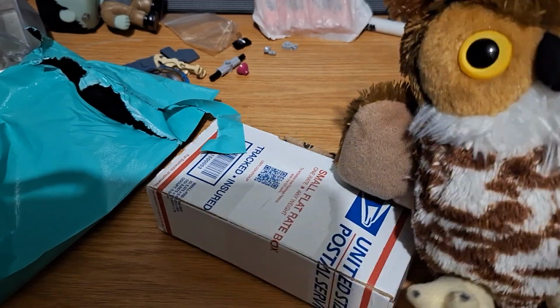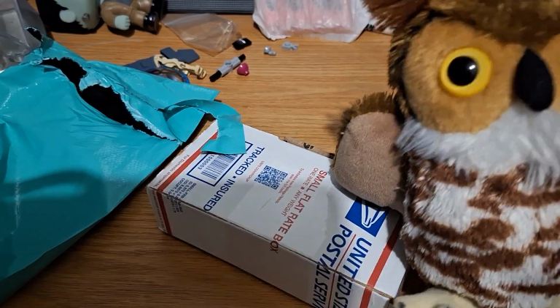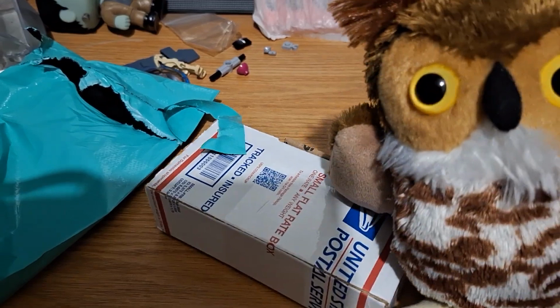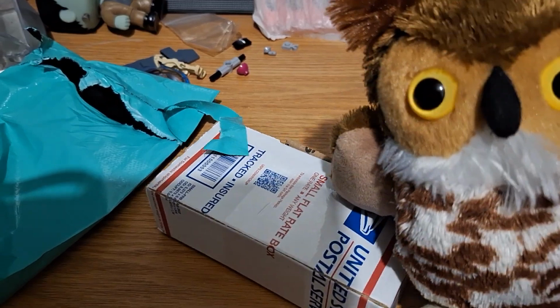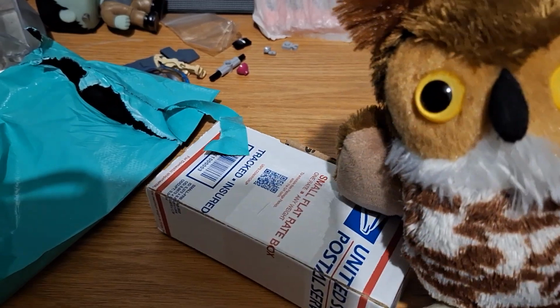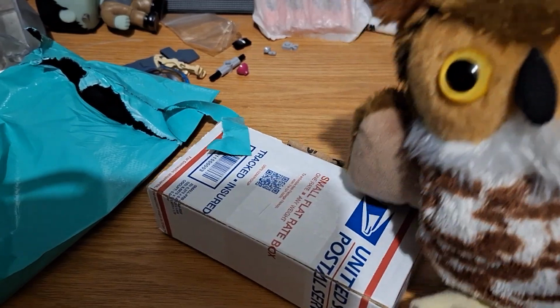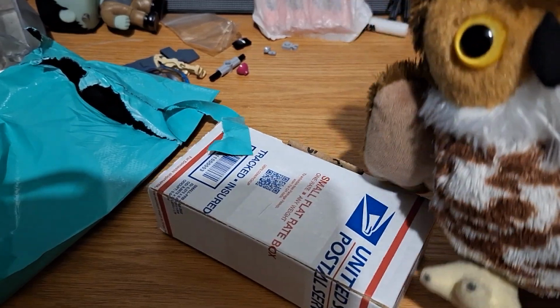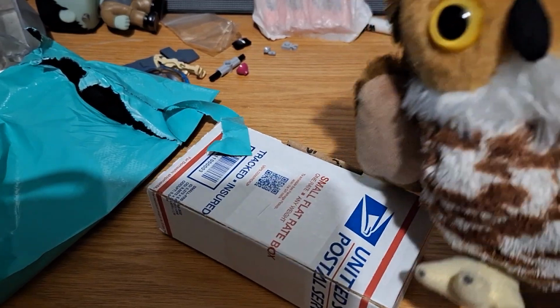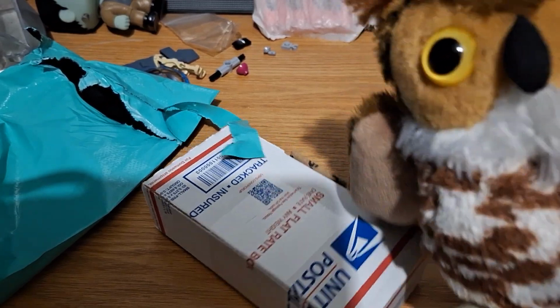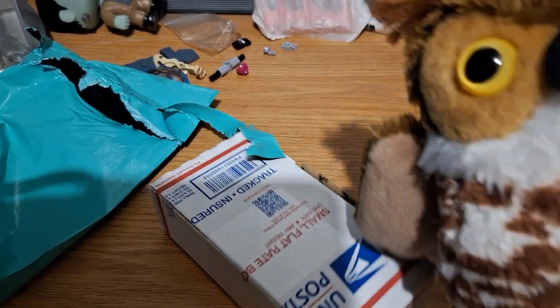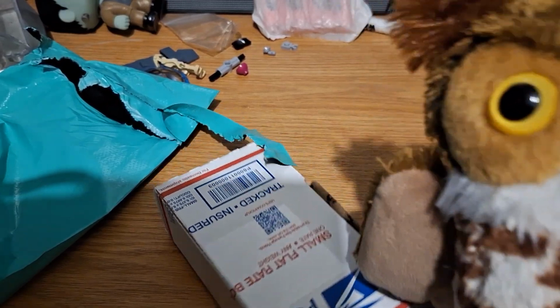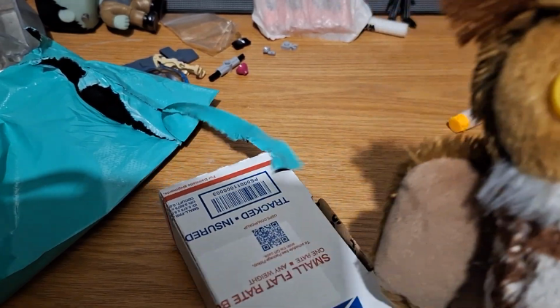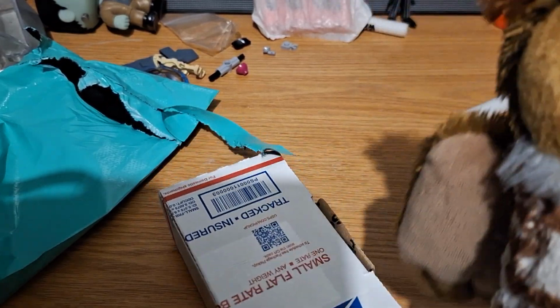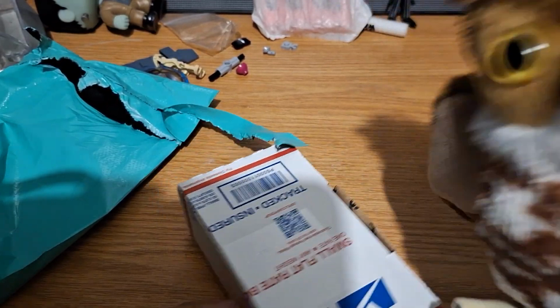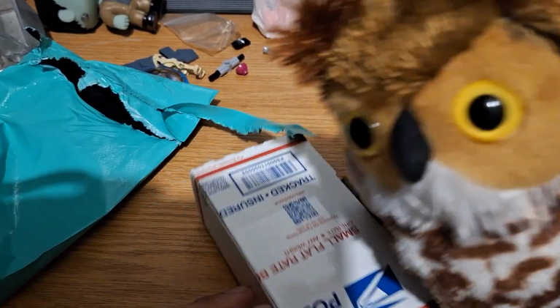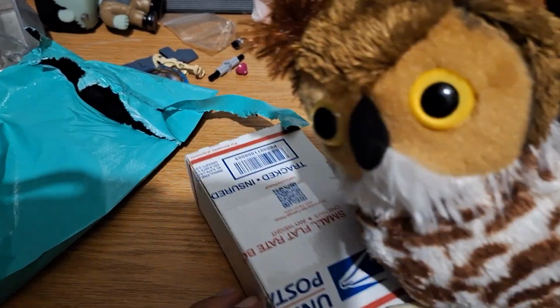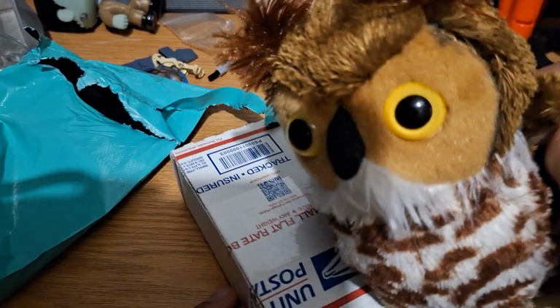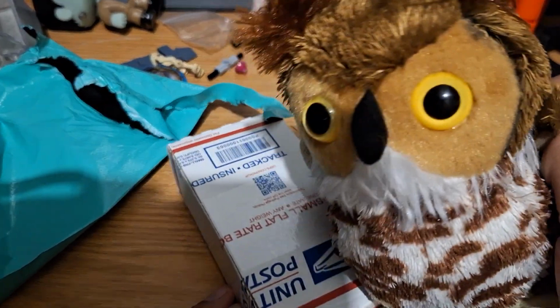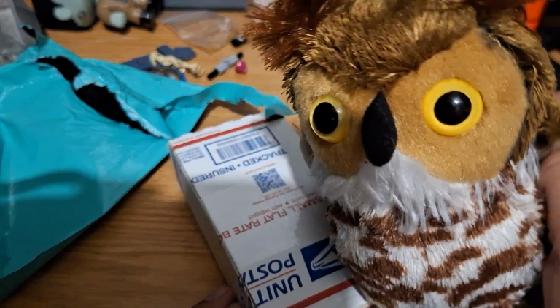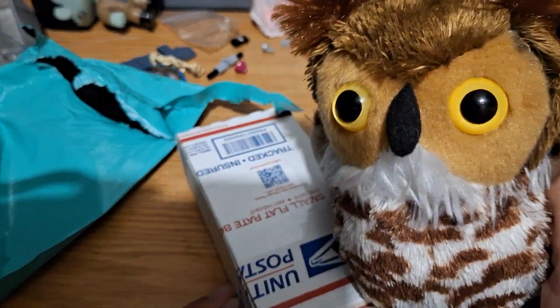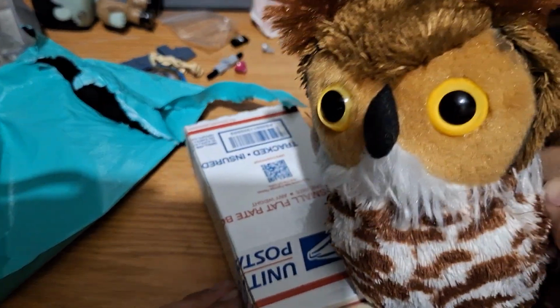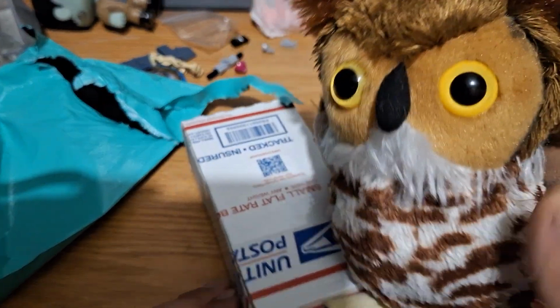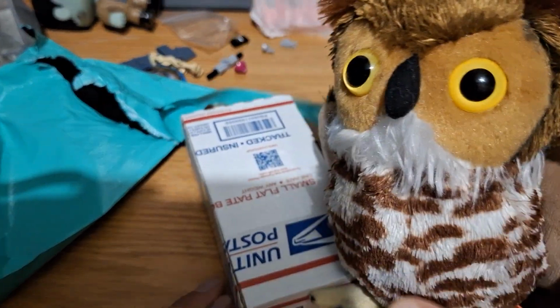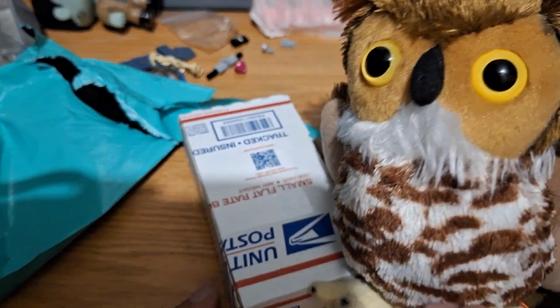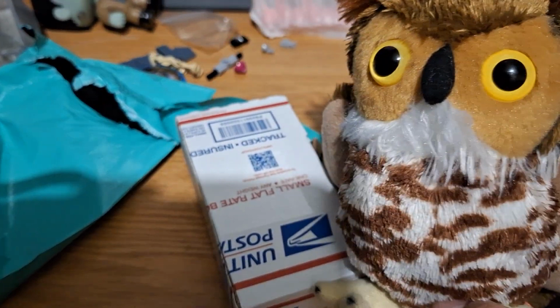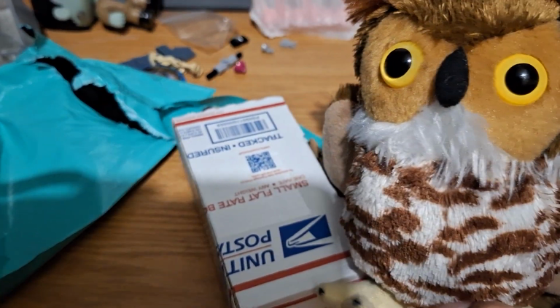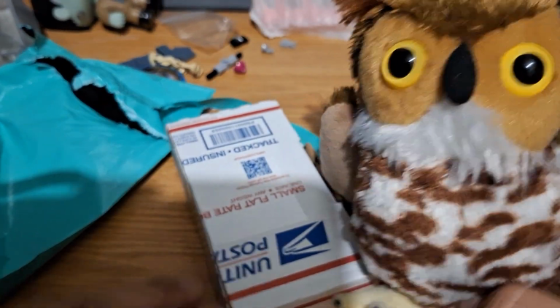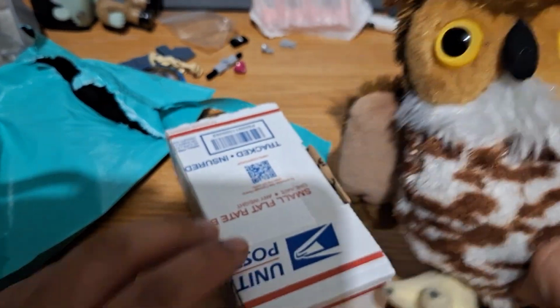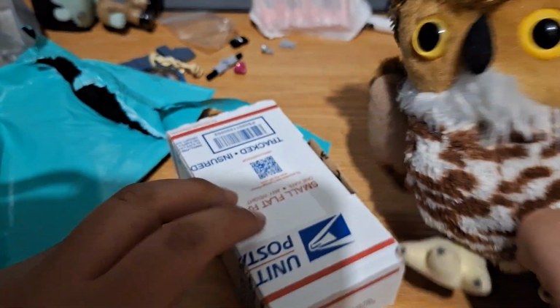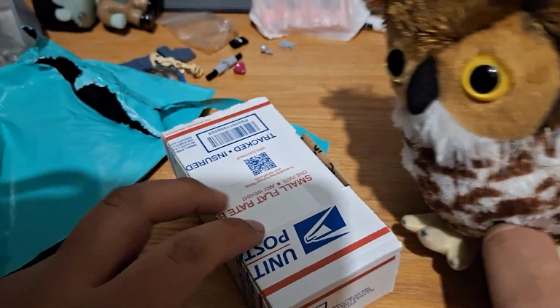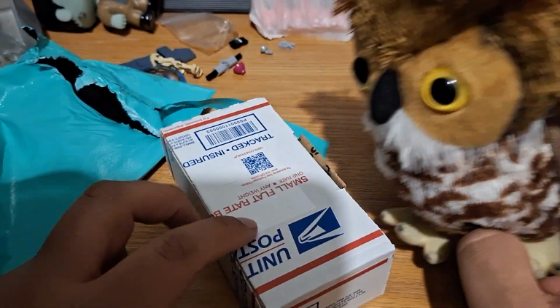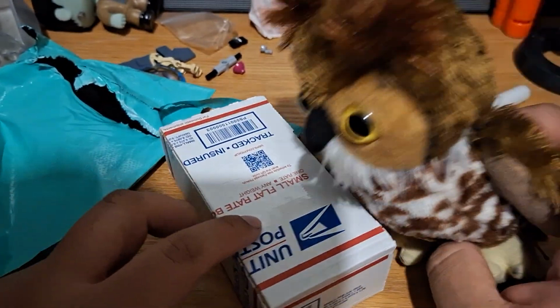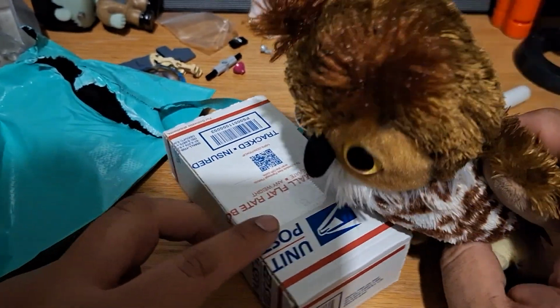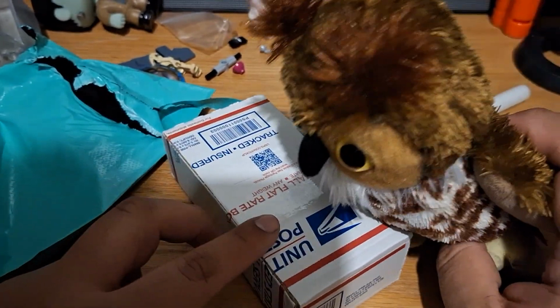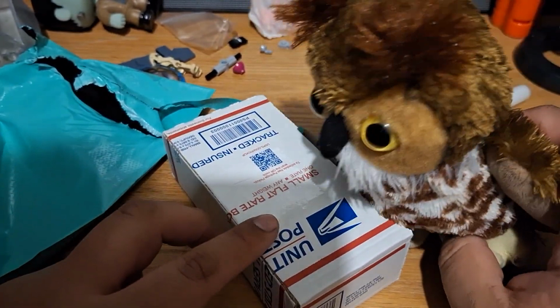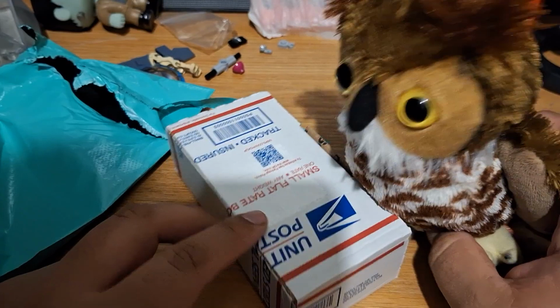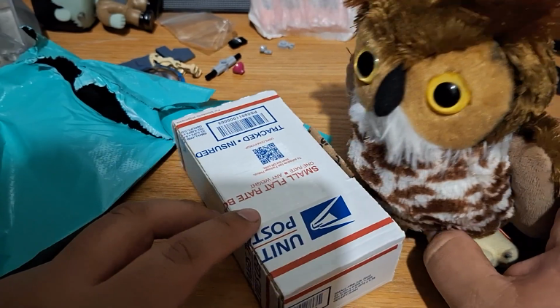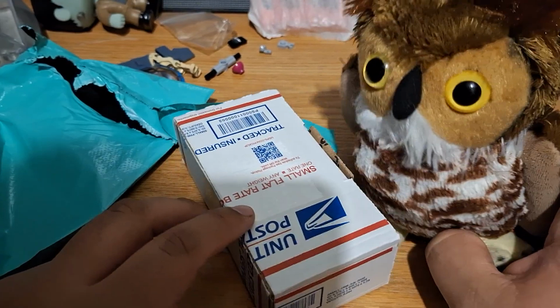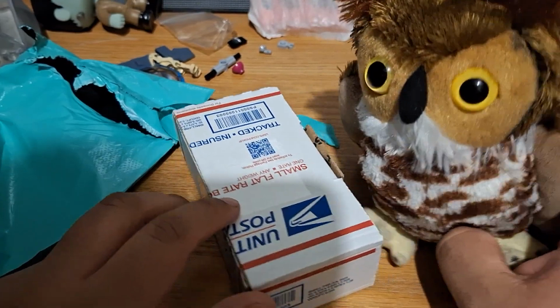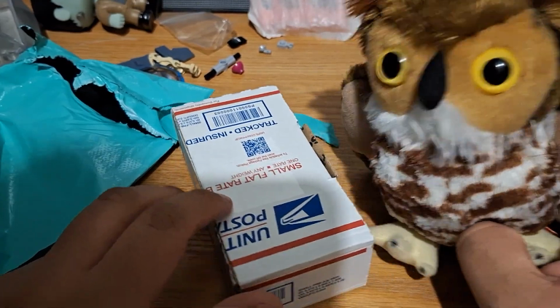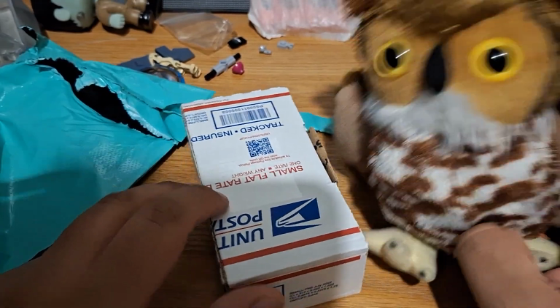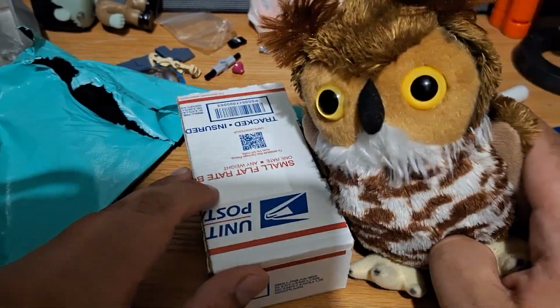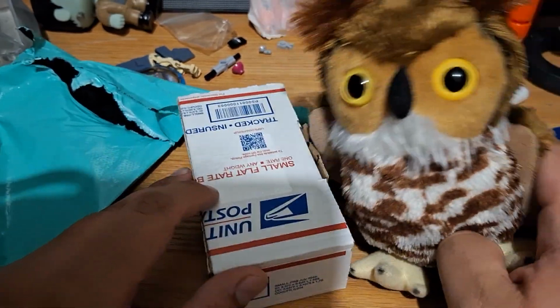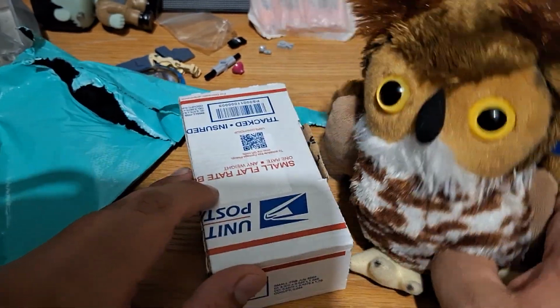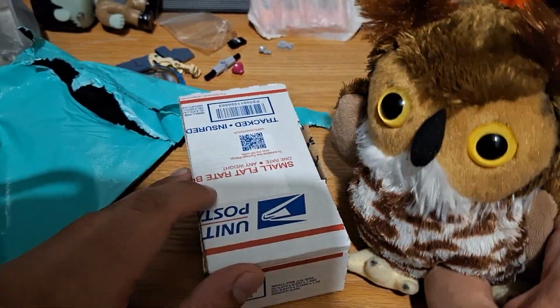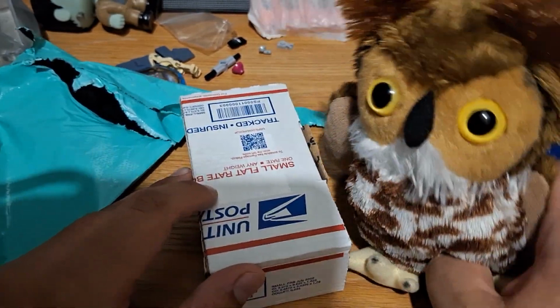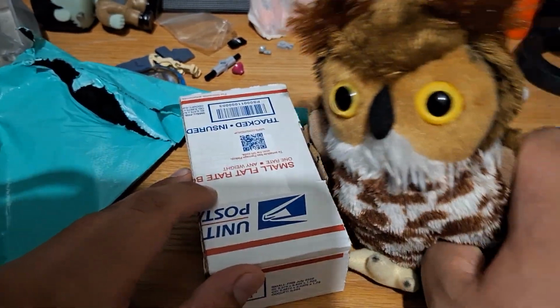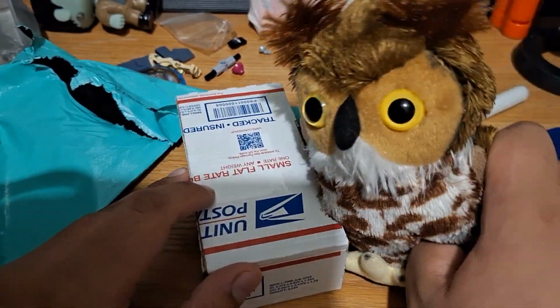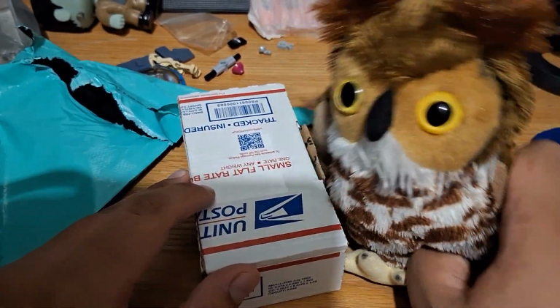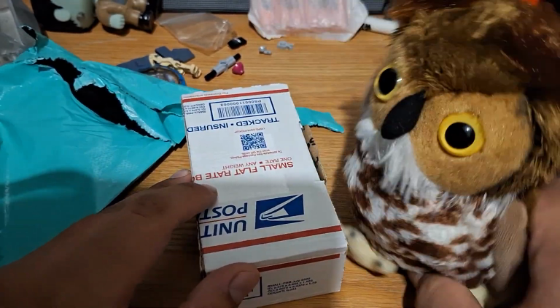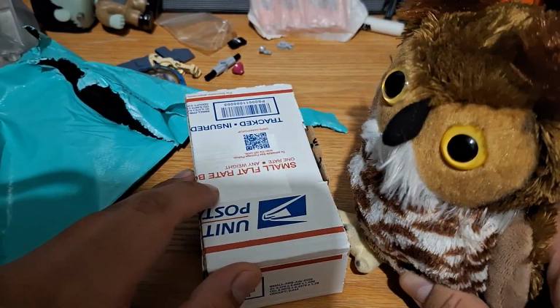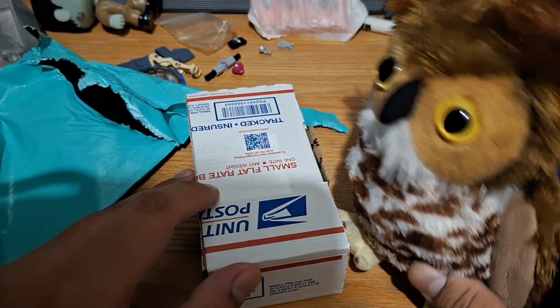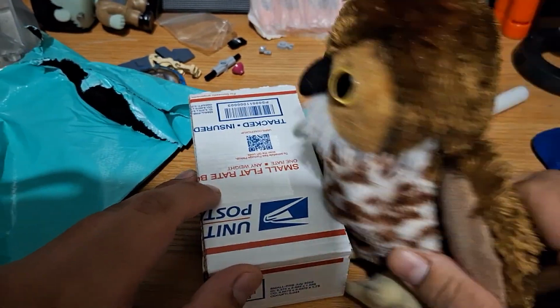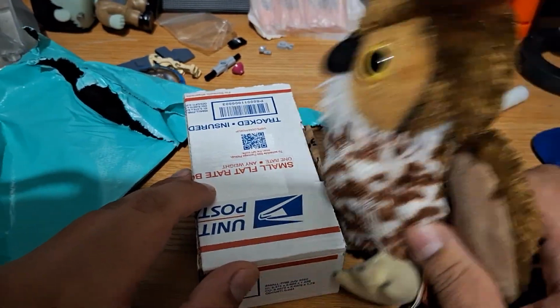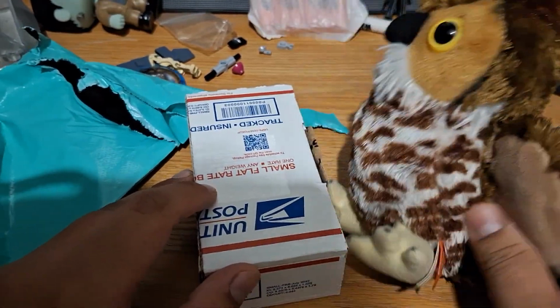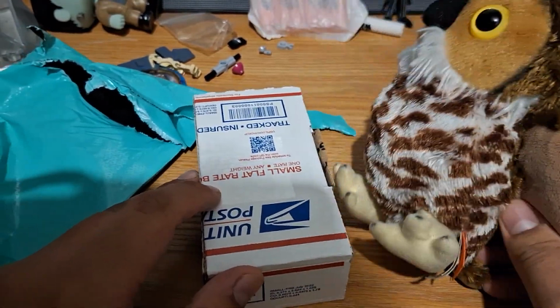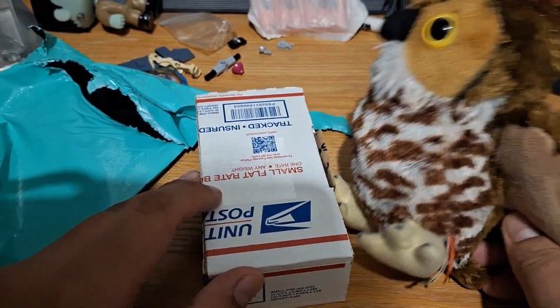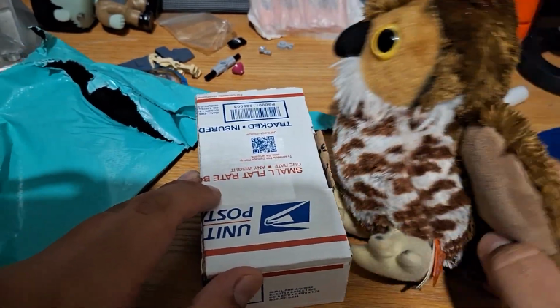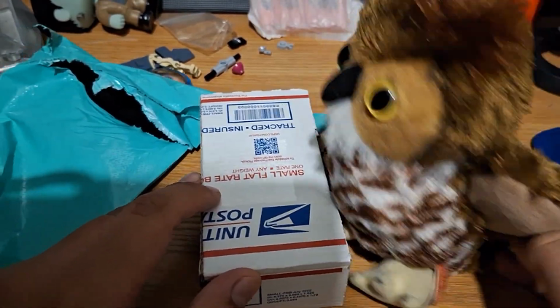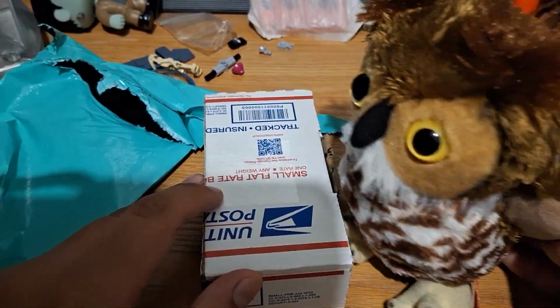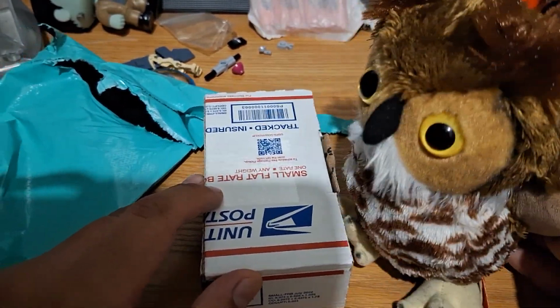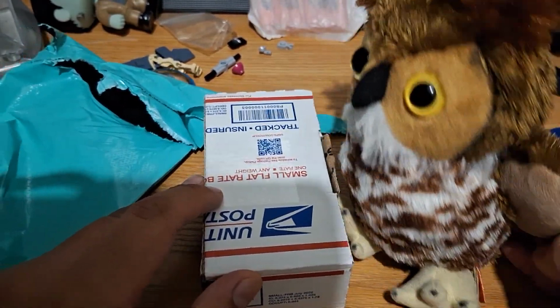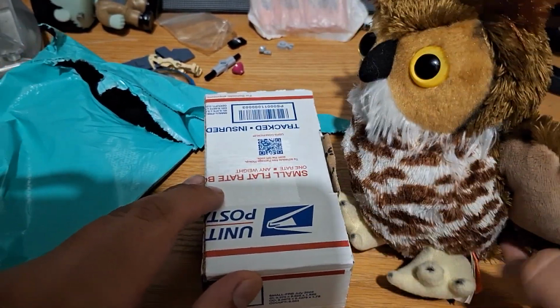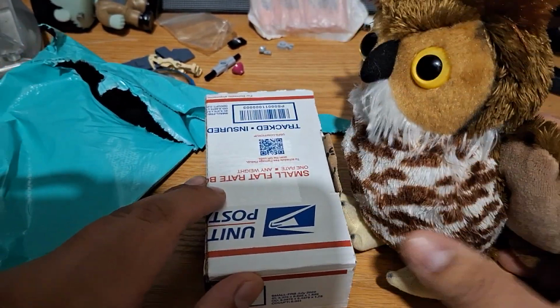Well, hello ladies and gentlemen. It is I, the Copper Isle, bringing you a mail video. The mail is here to... I forget the song again.